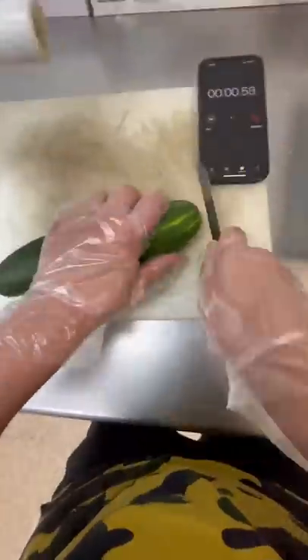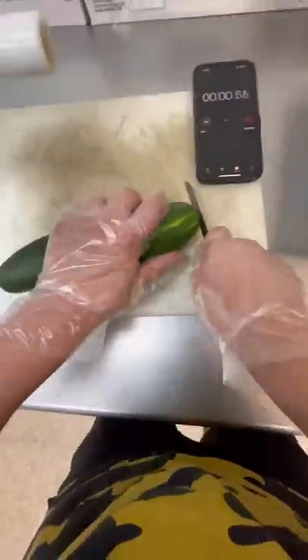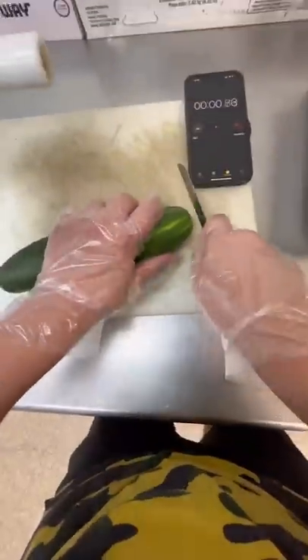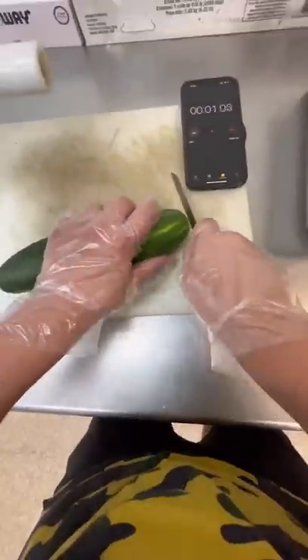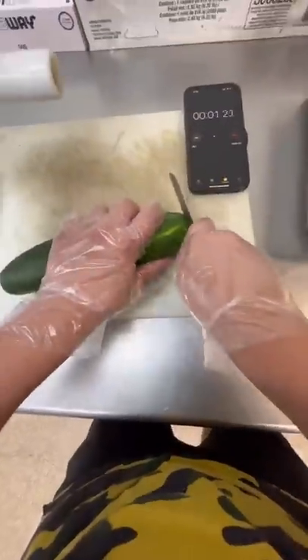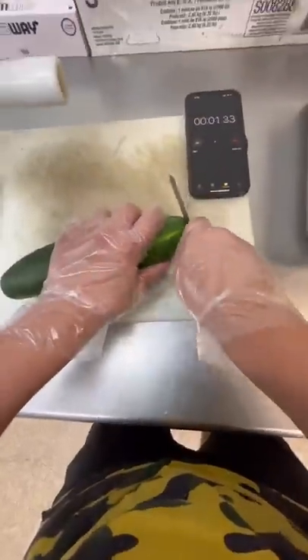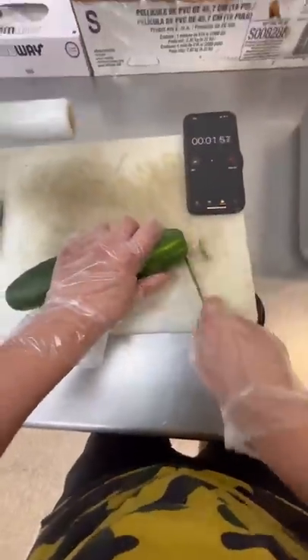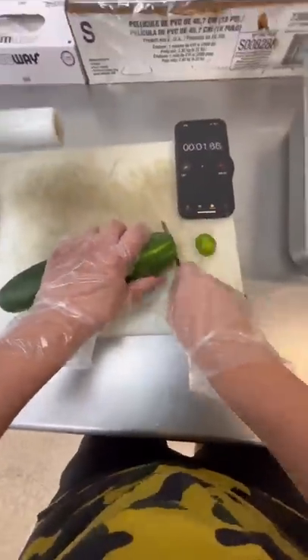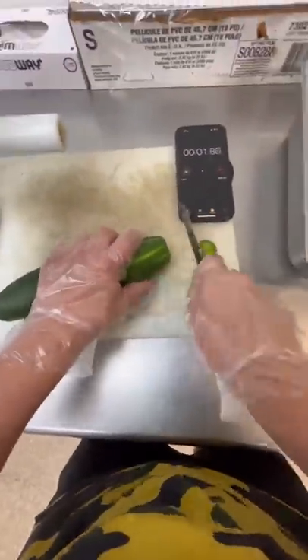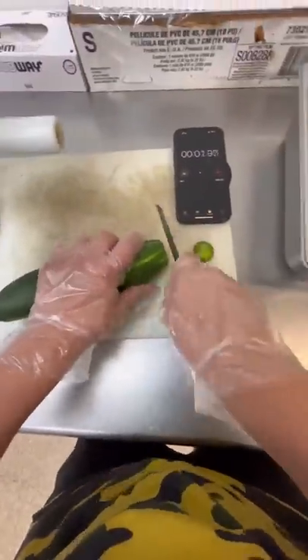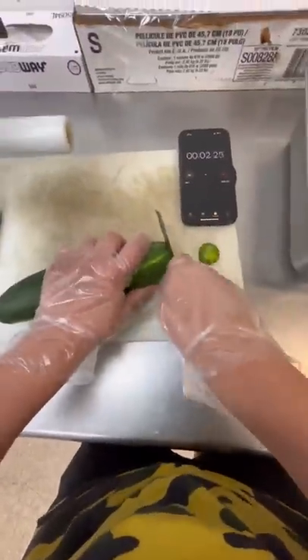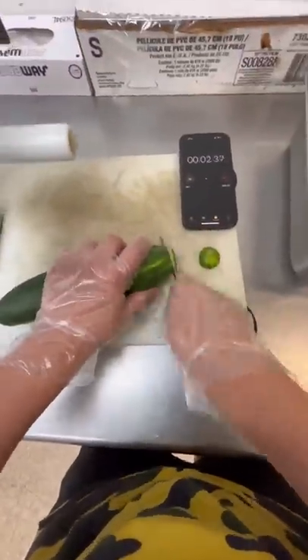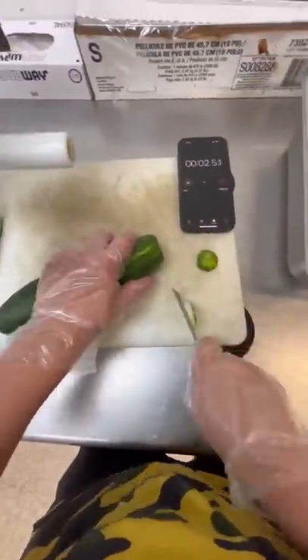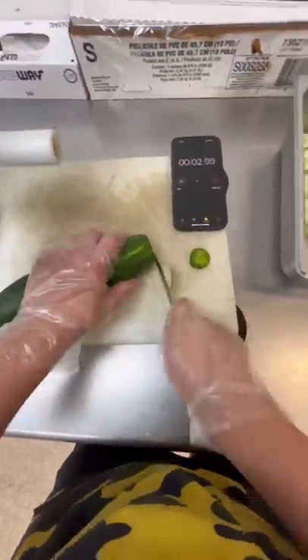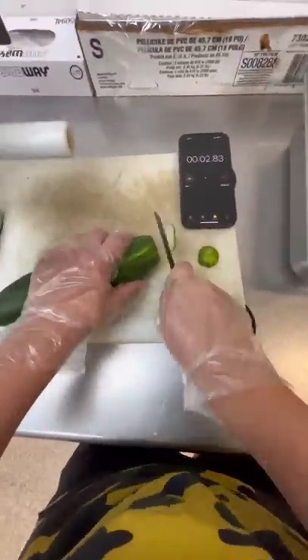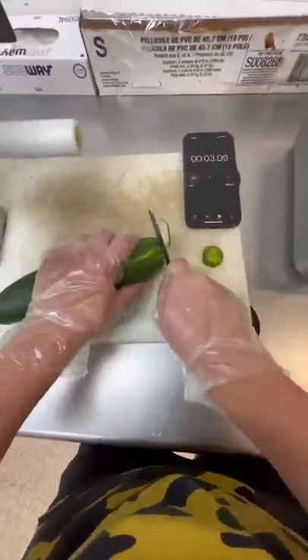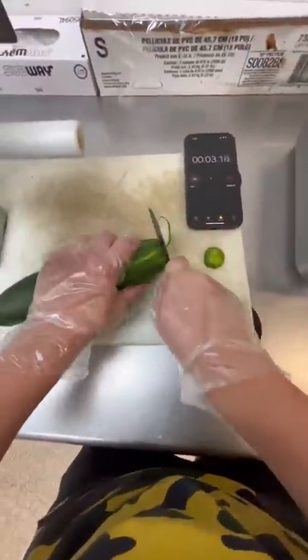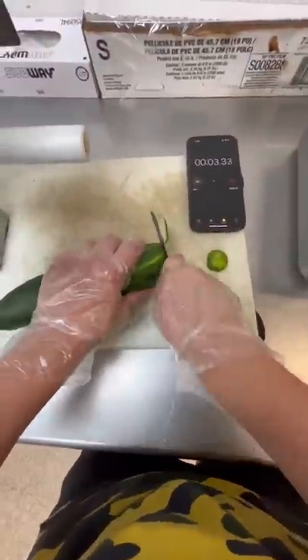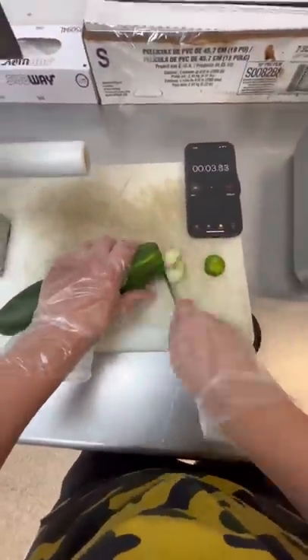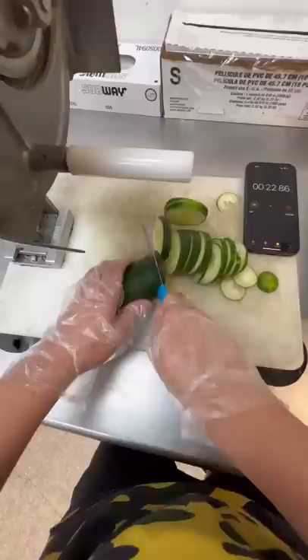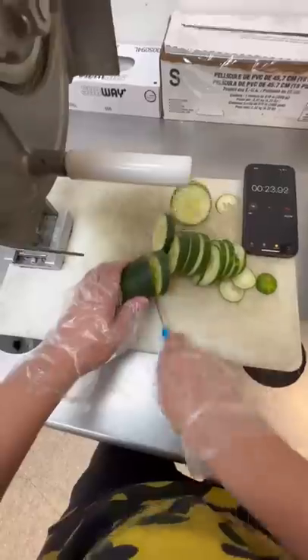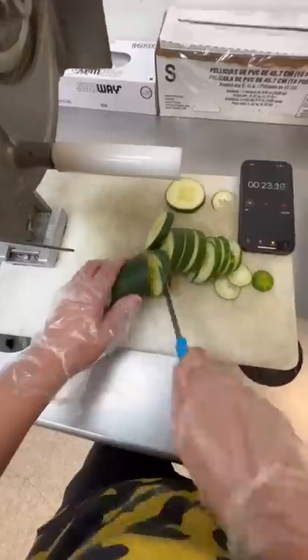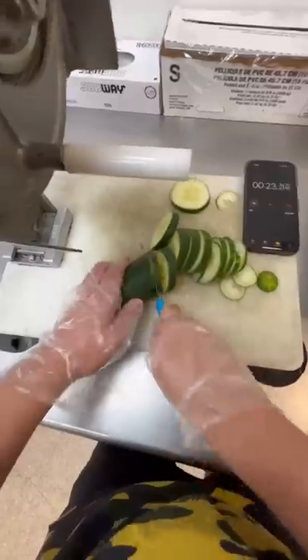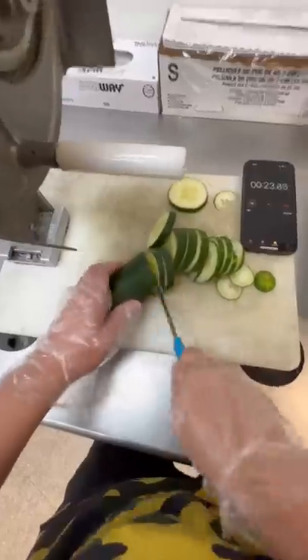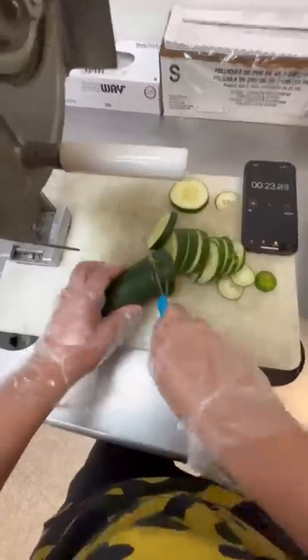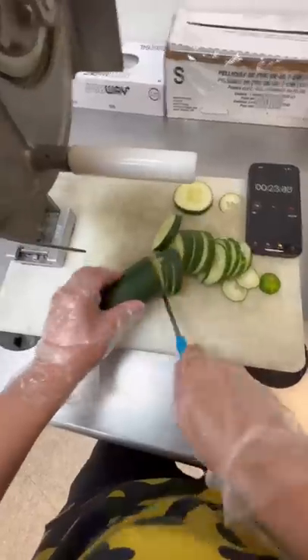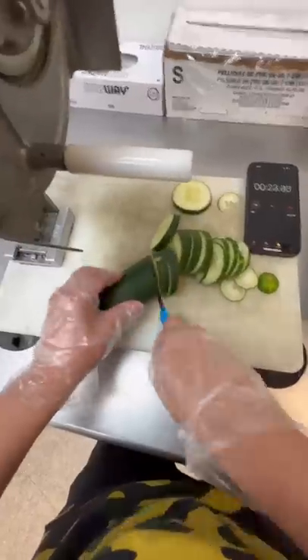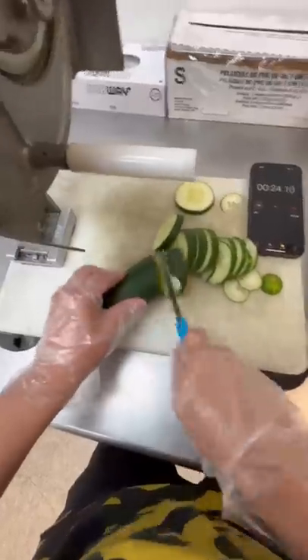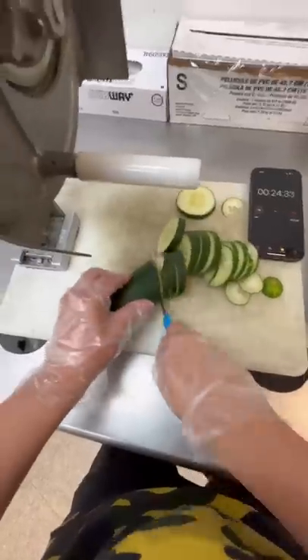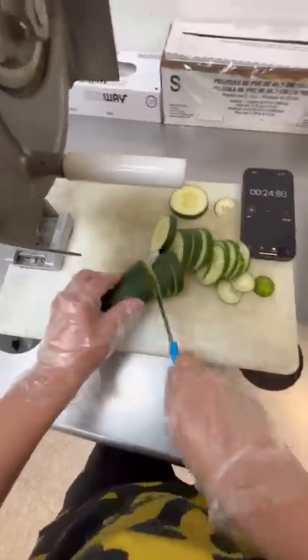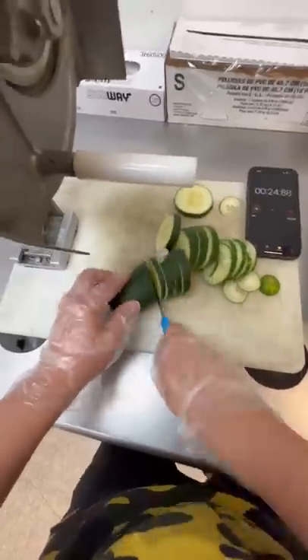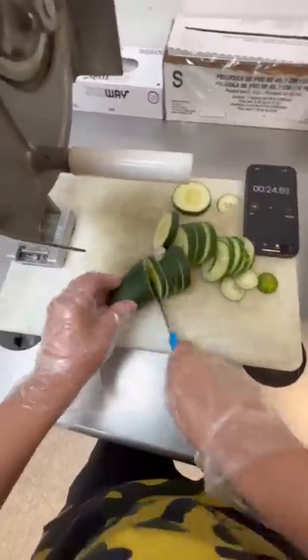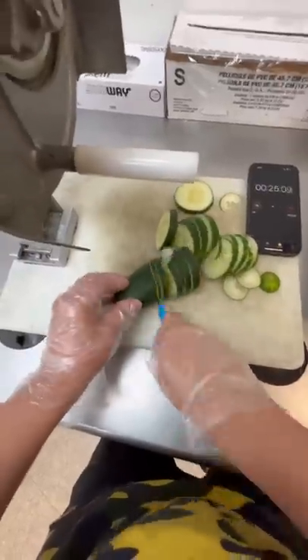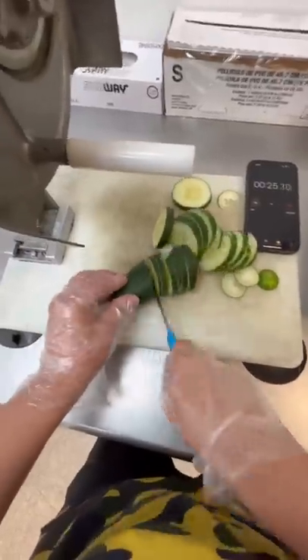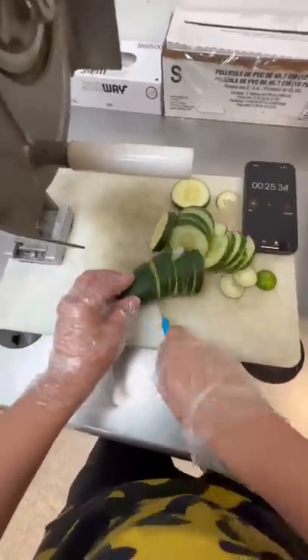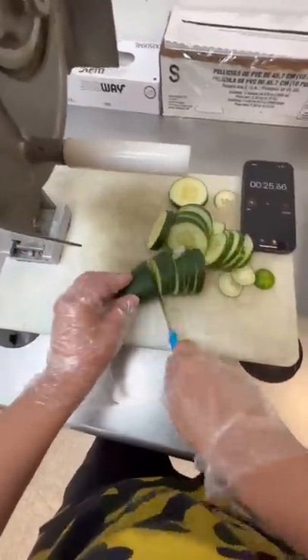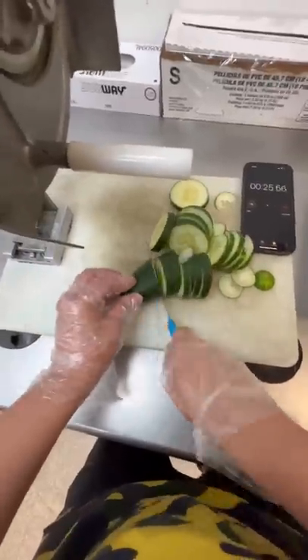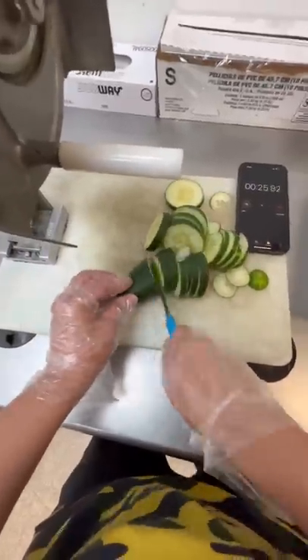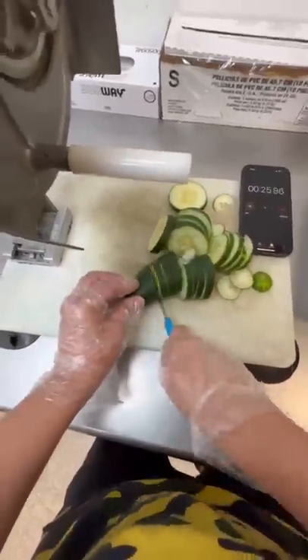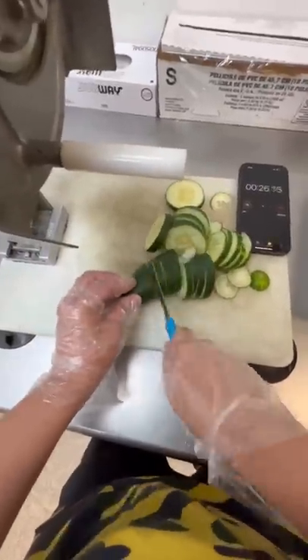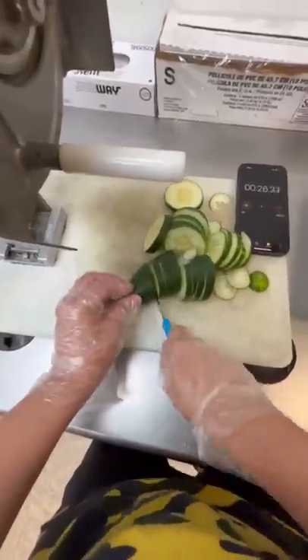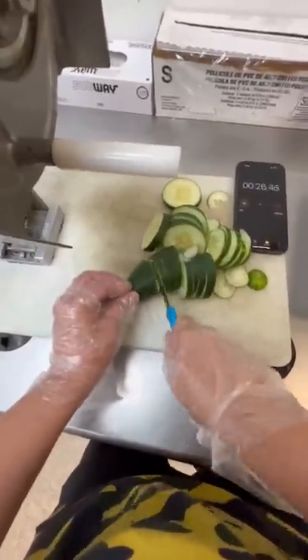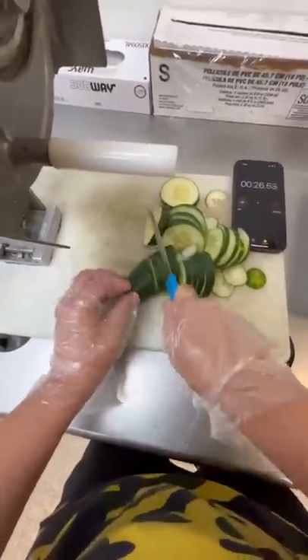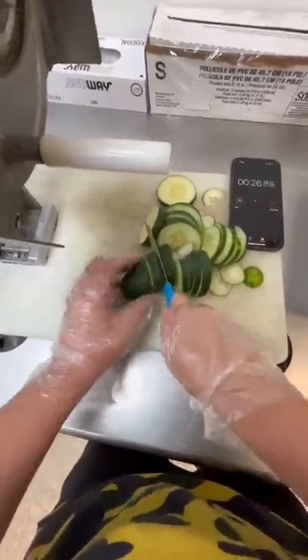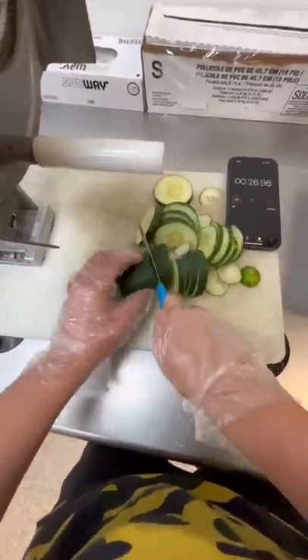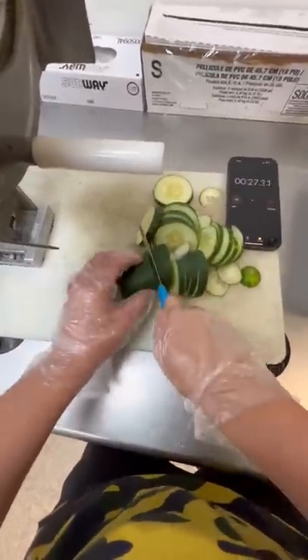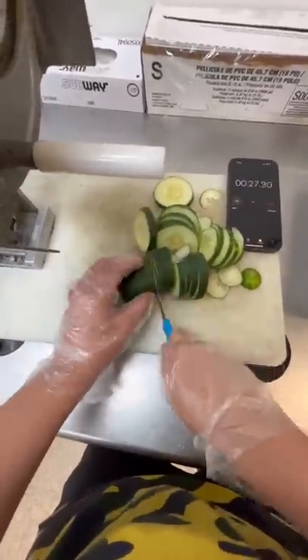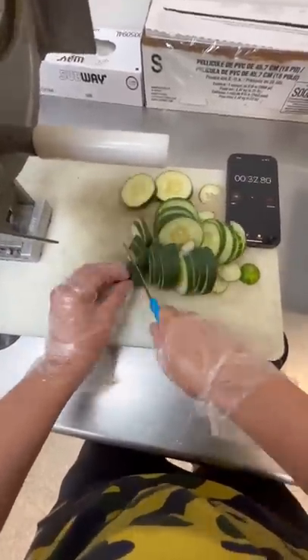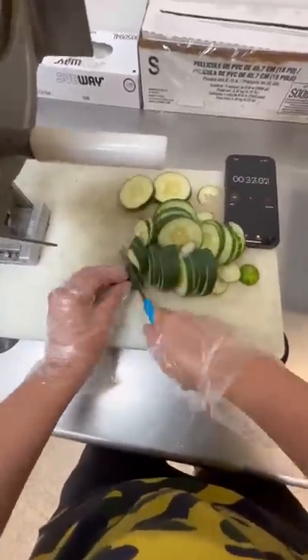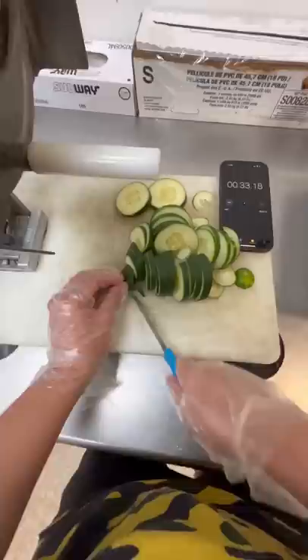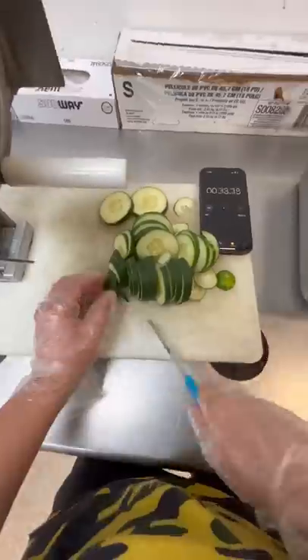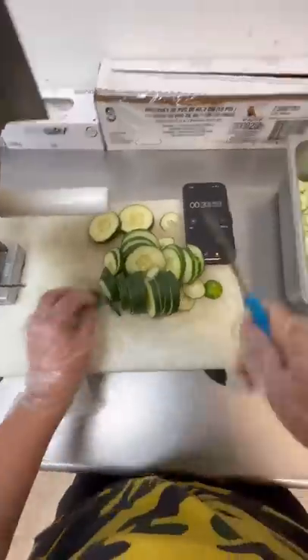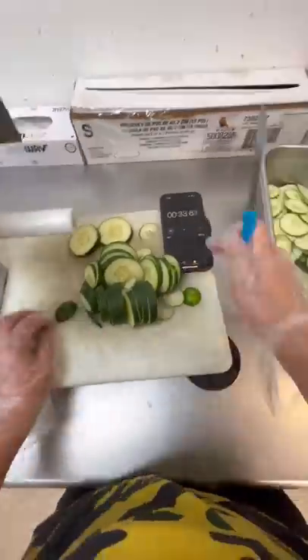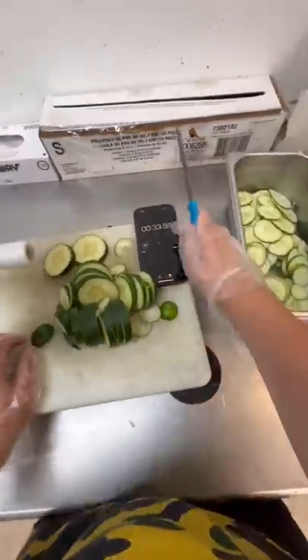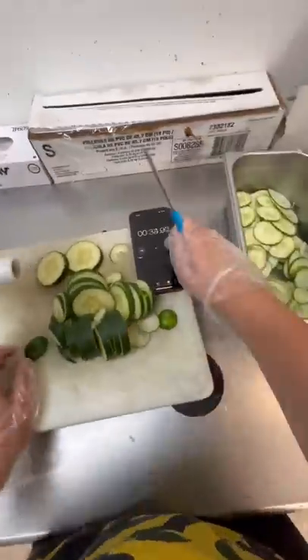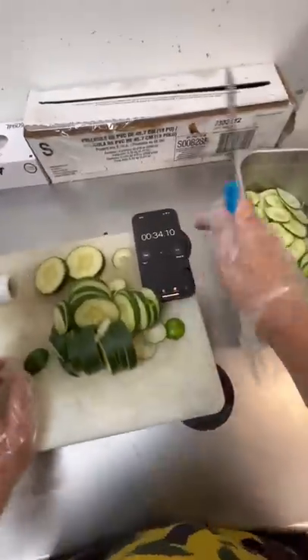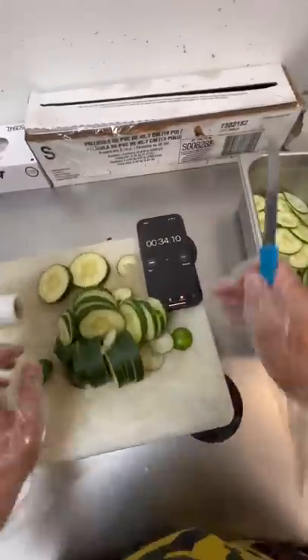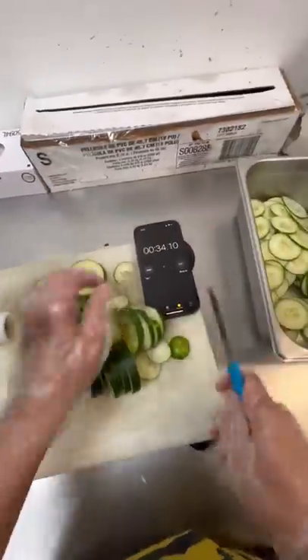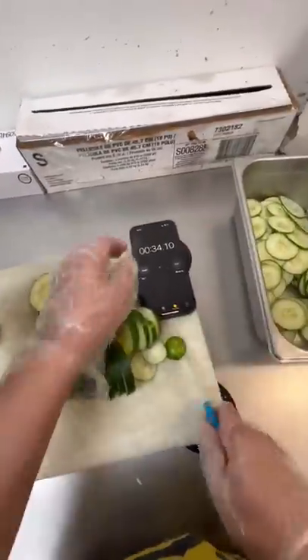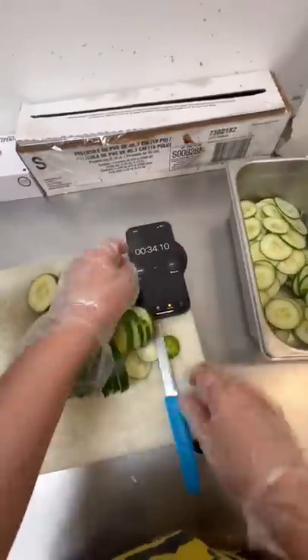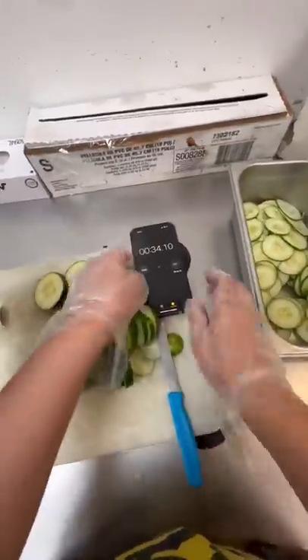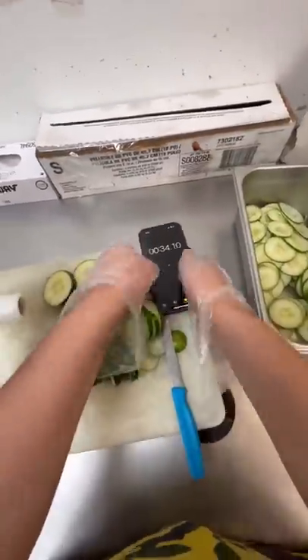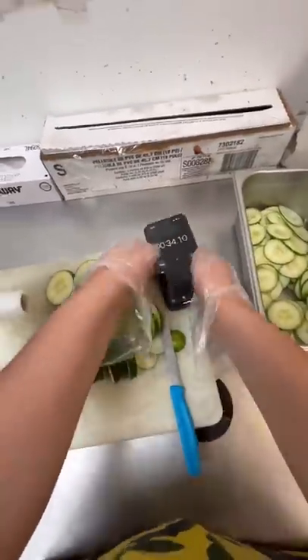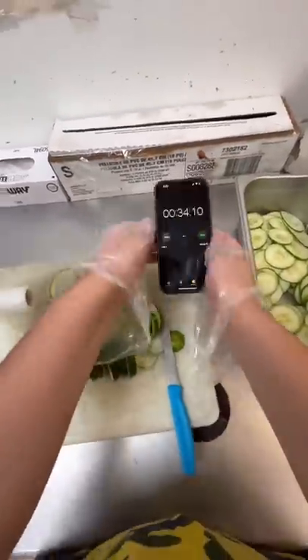Next we hand cut. Please feel free to roast my cutting skills in the comments. It didn't help that I was using a subway knife either. So I ended up with a time of about 34 seconds.